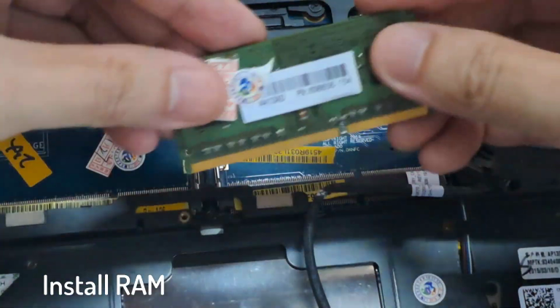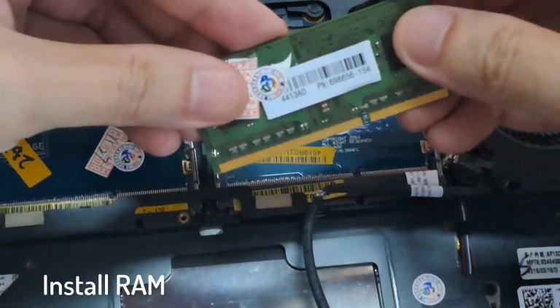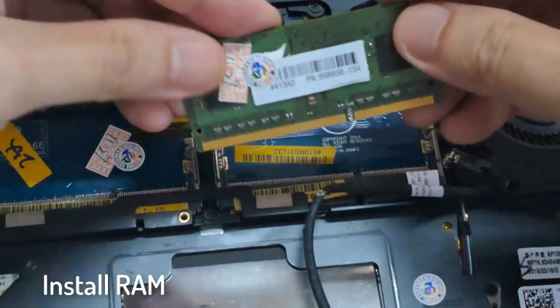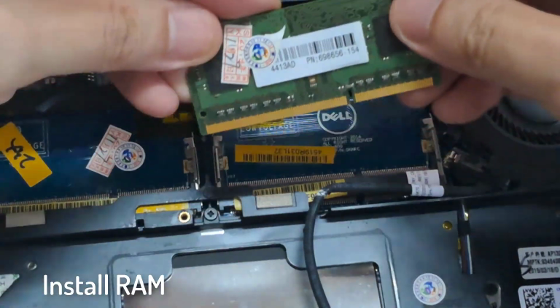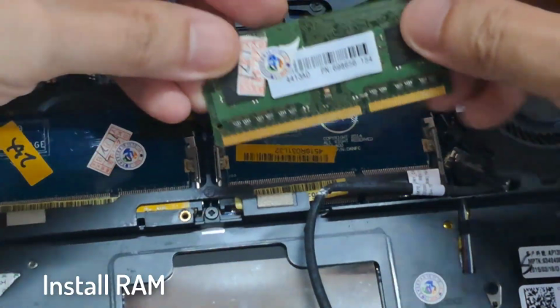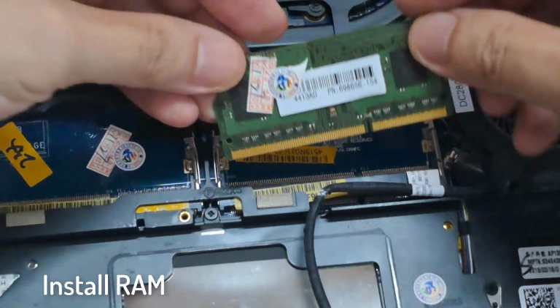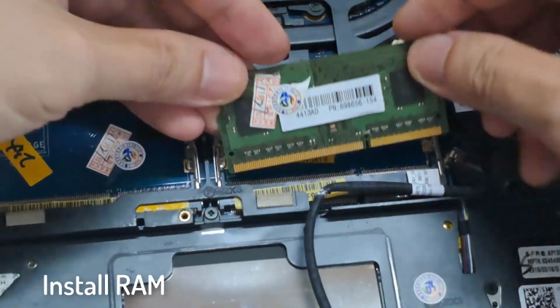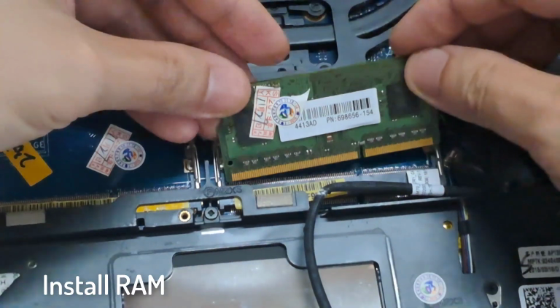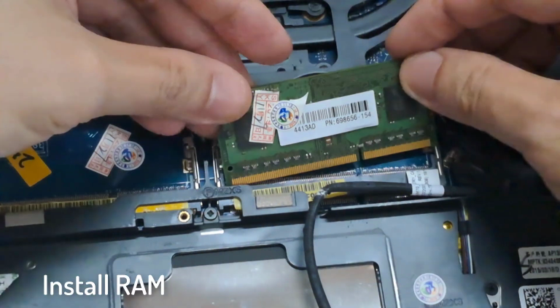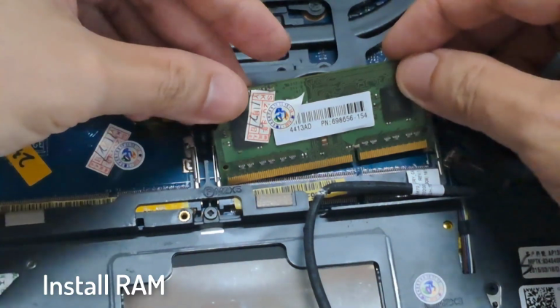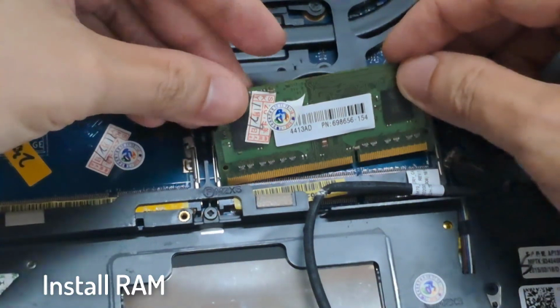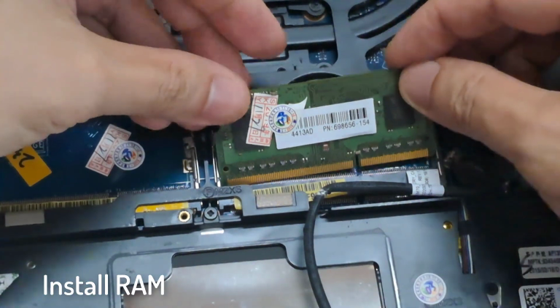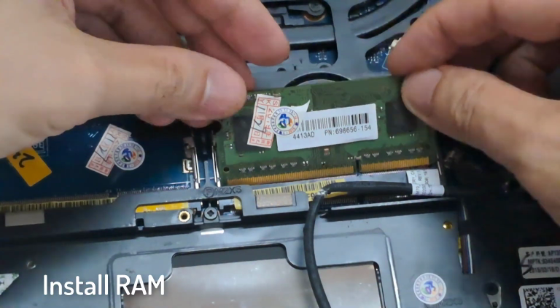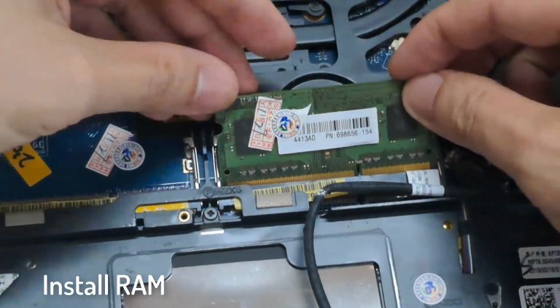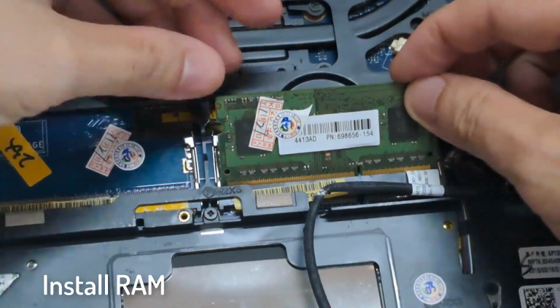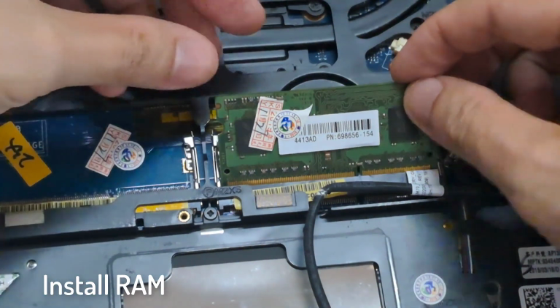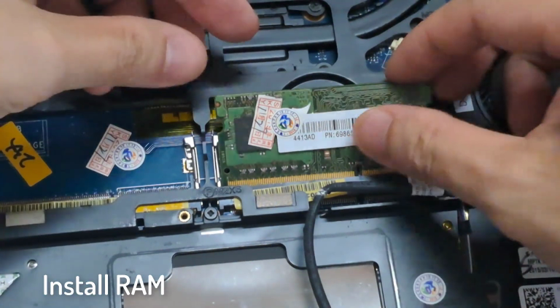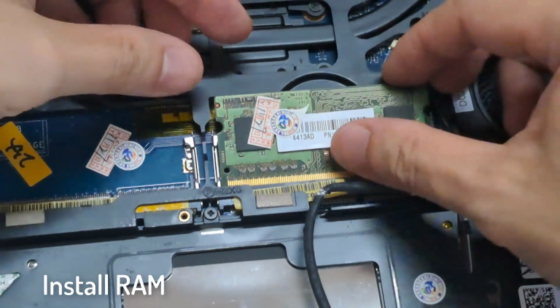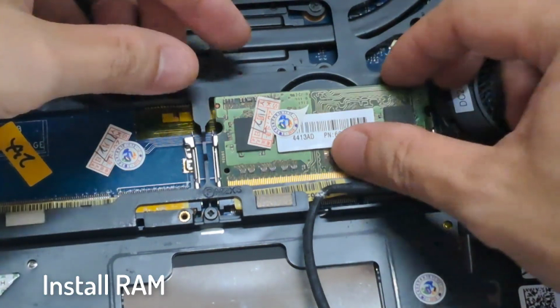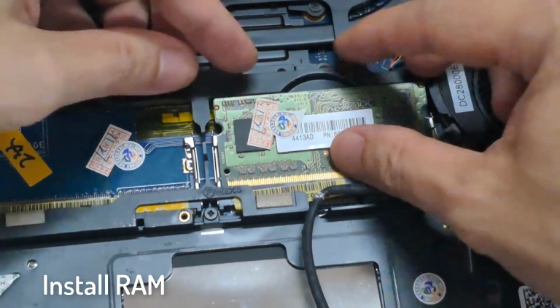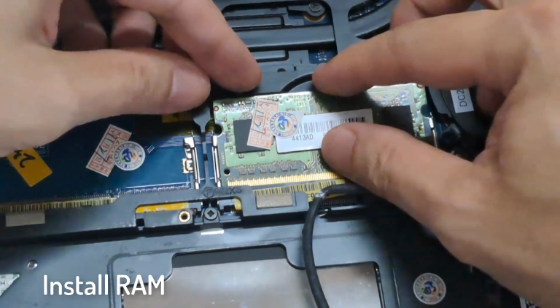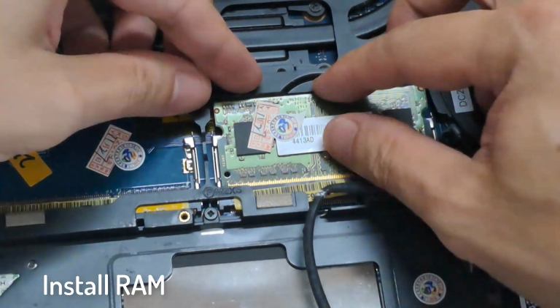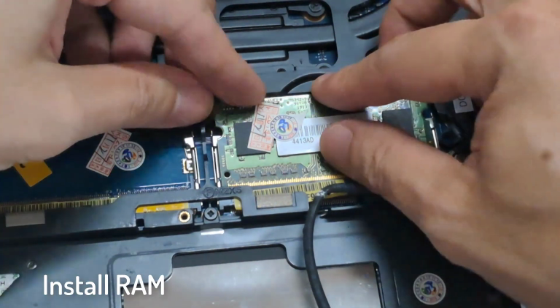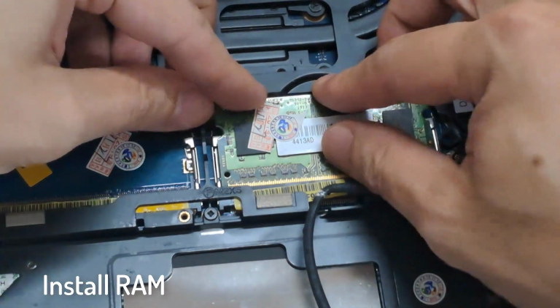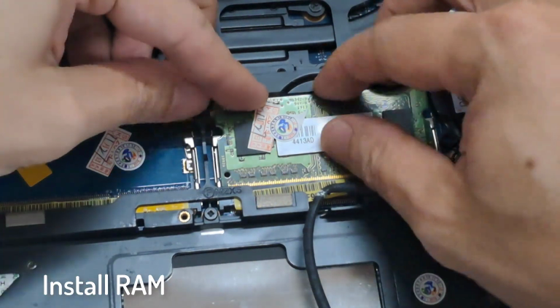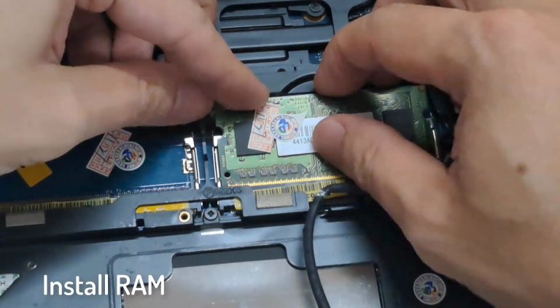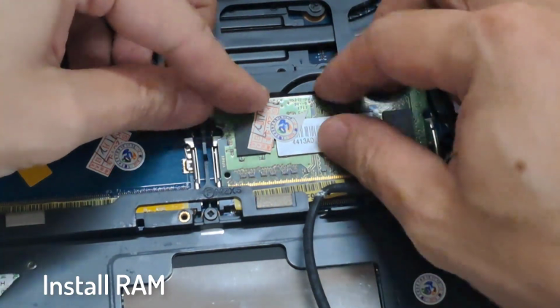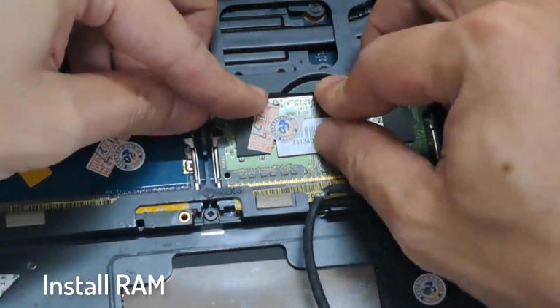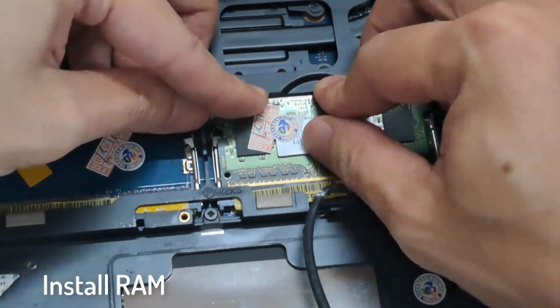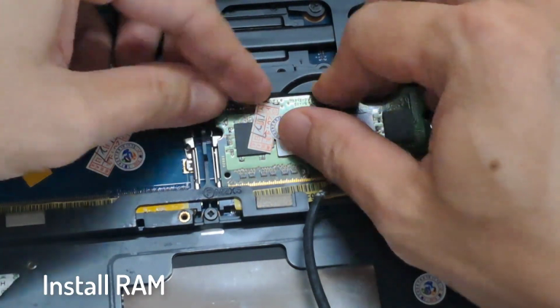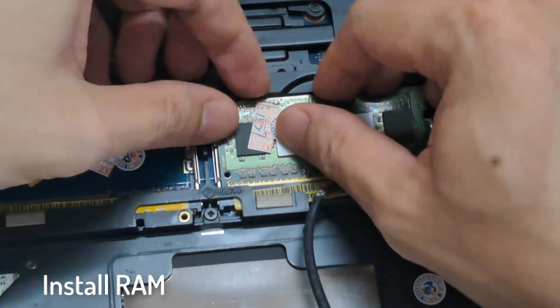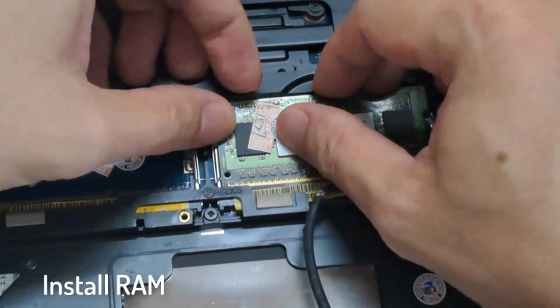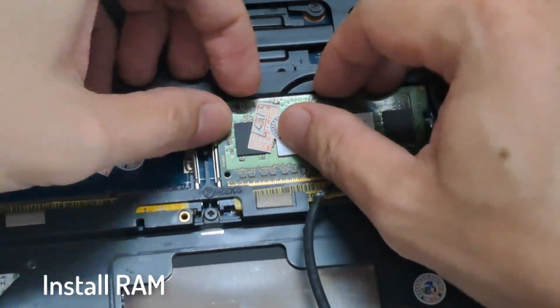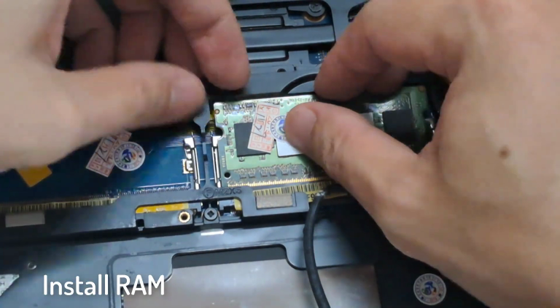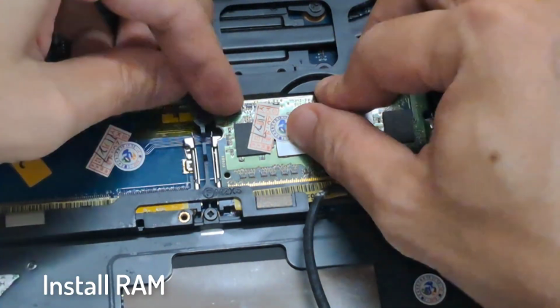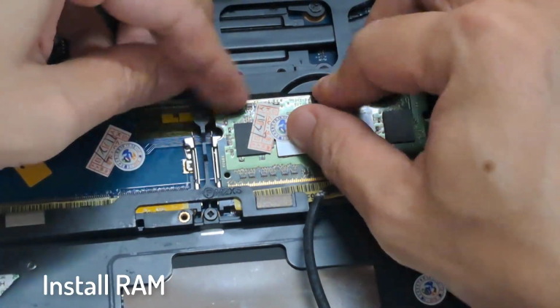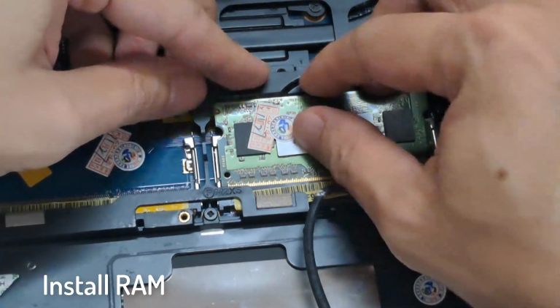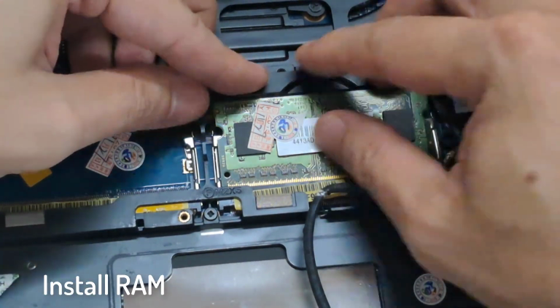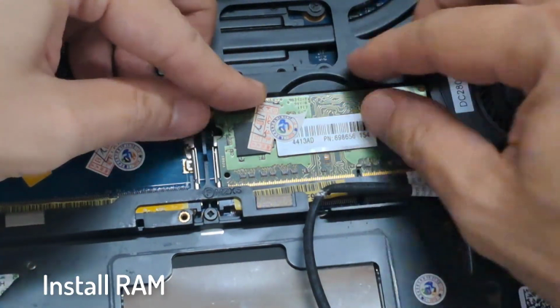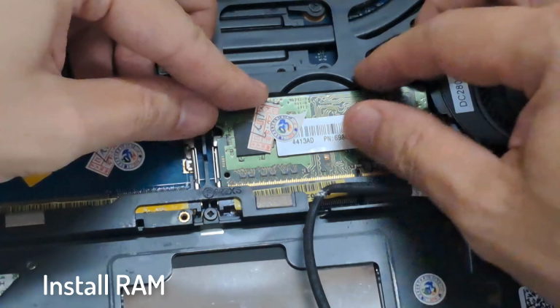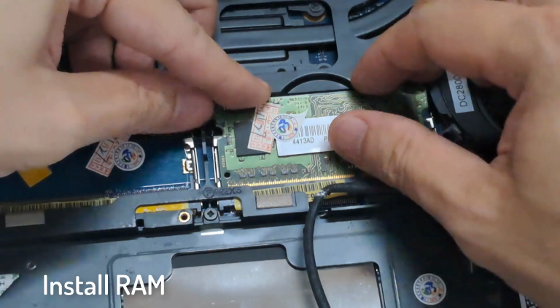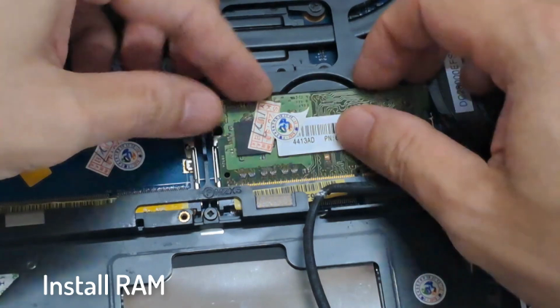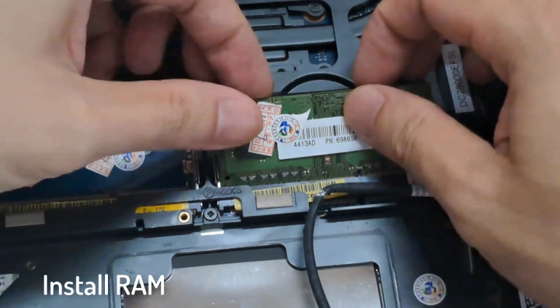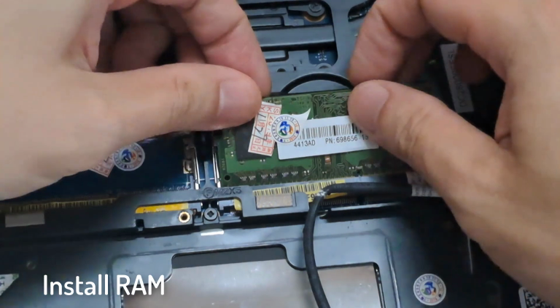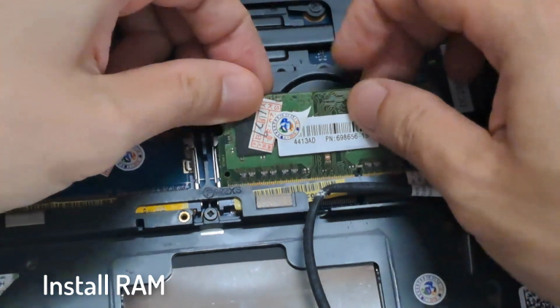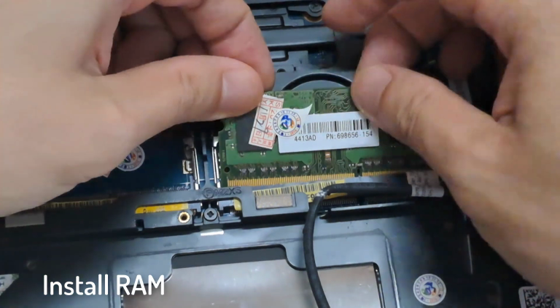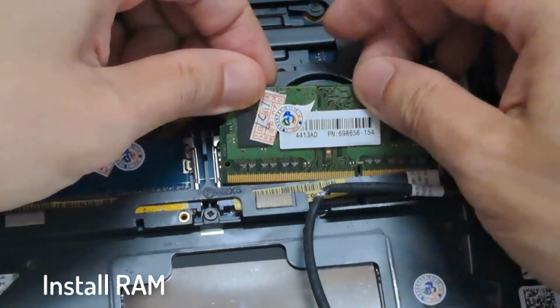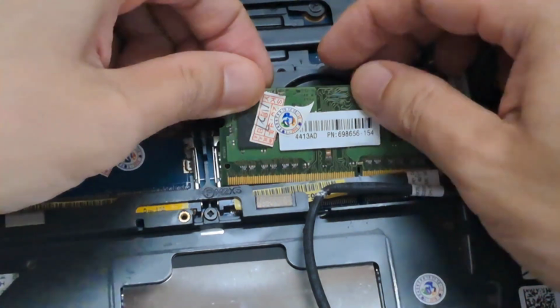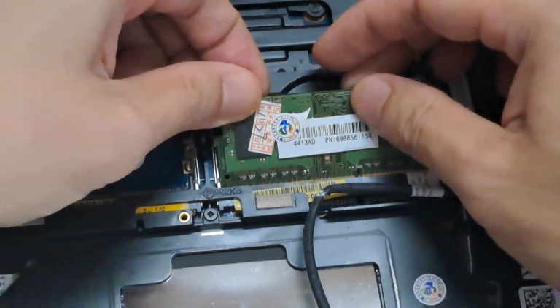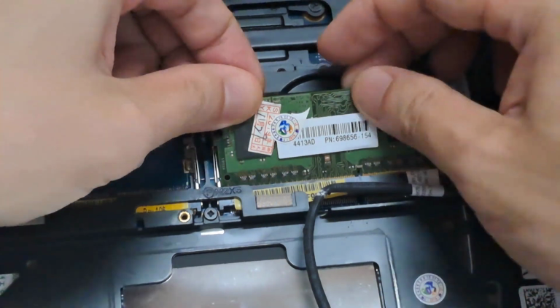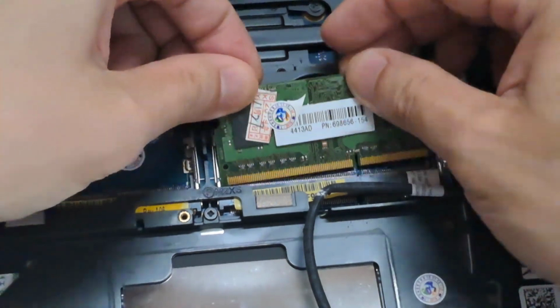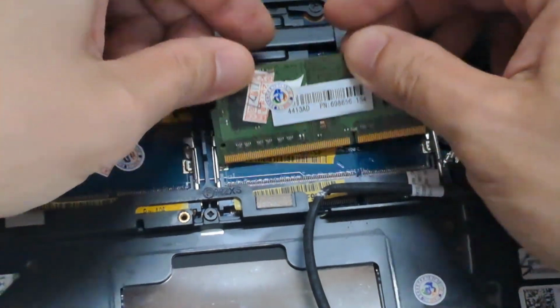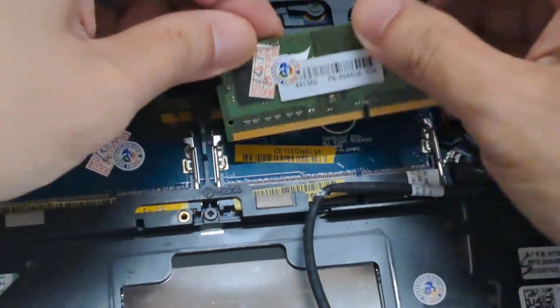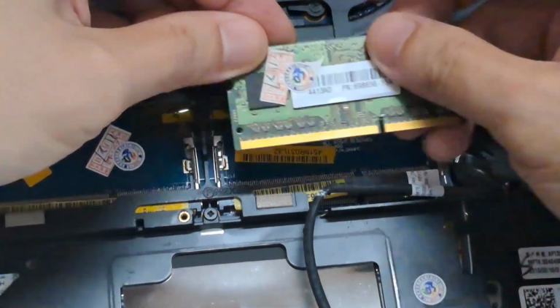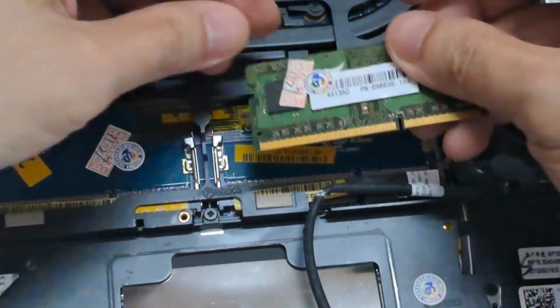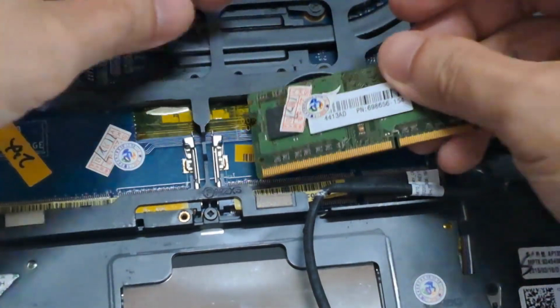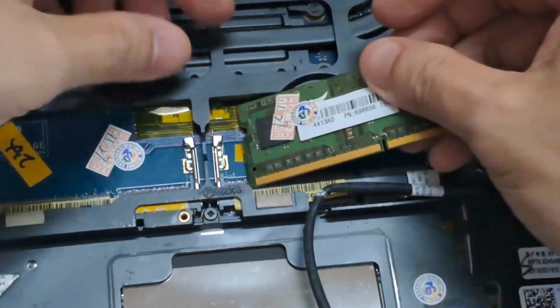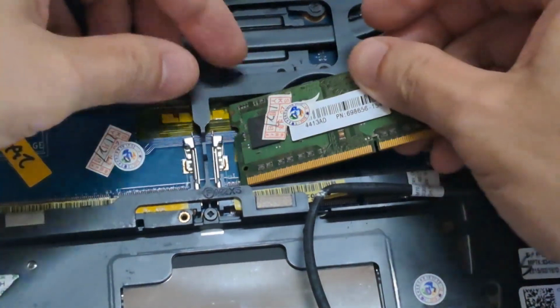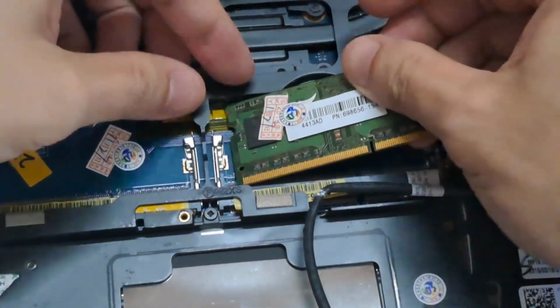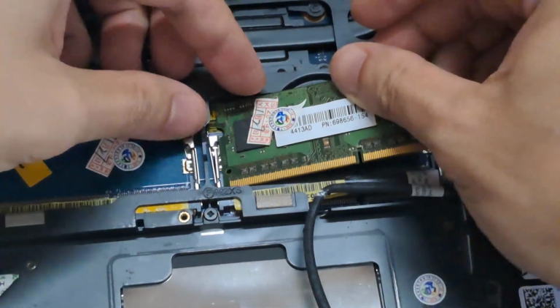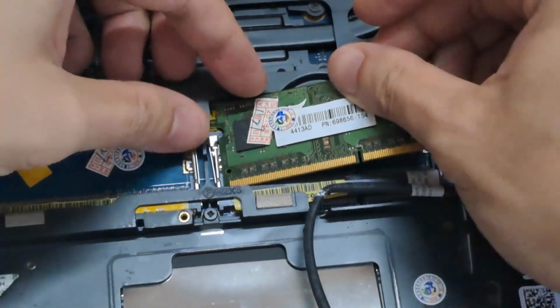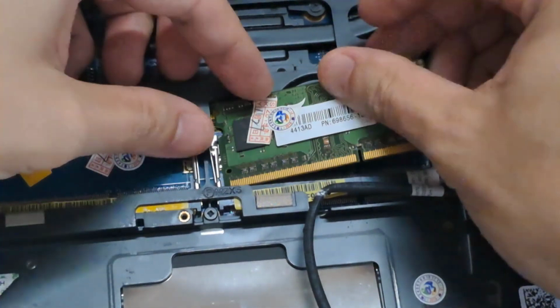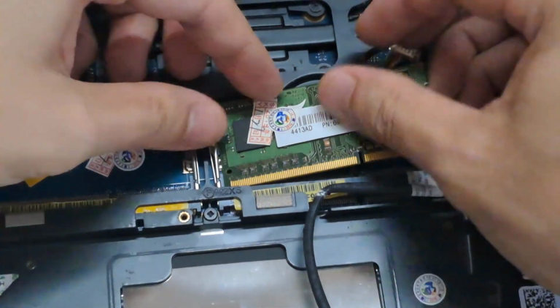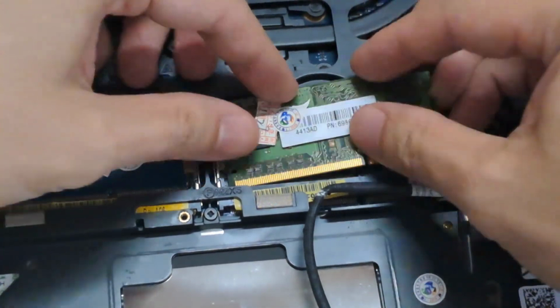Line up the notch on the new RAM module with the notch on the memory slot. Then slide it in and press down until it clicks into place.